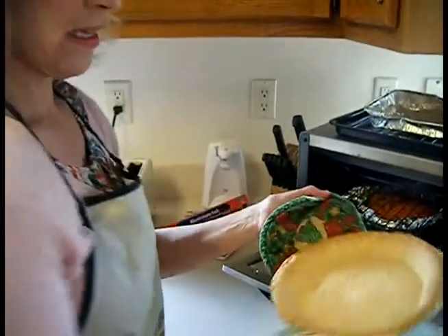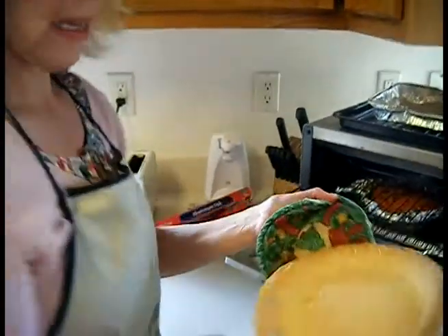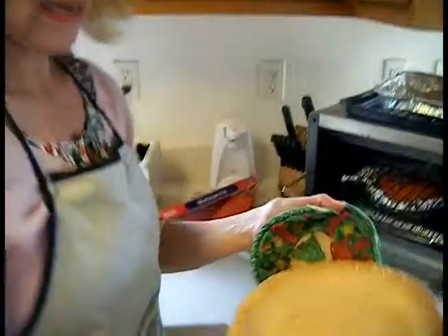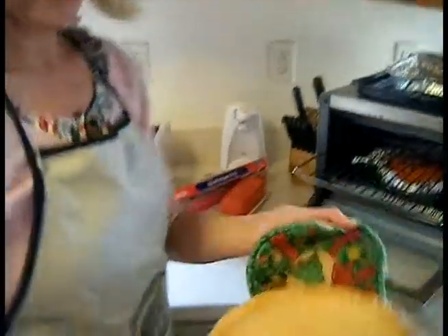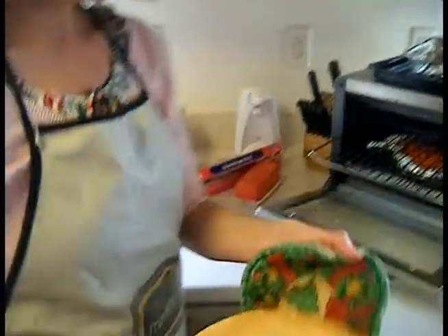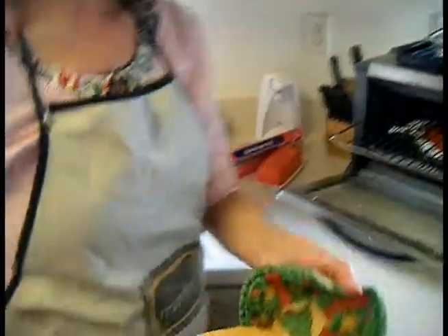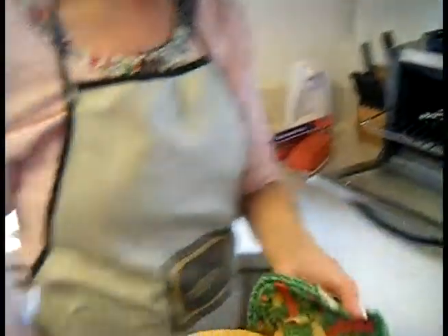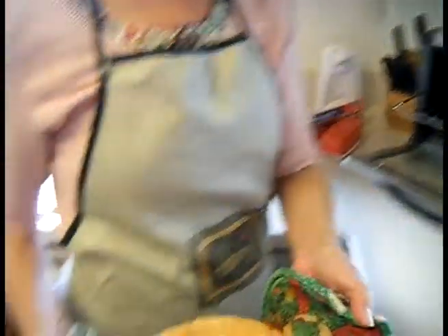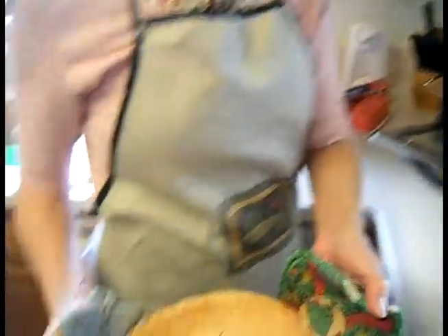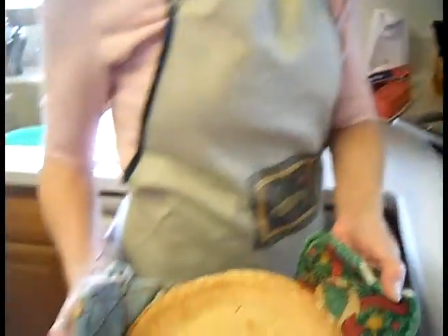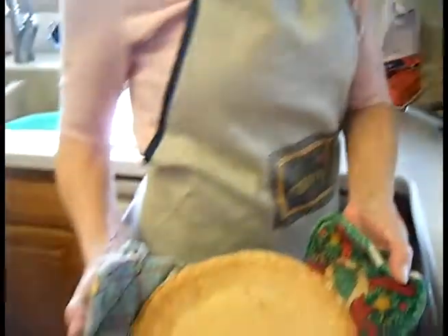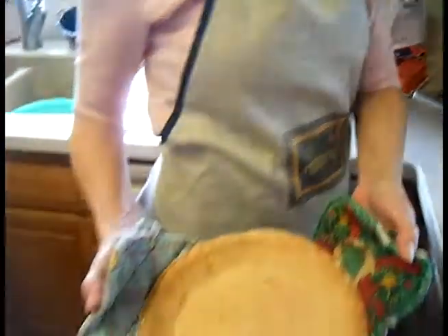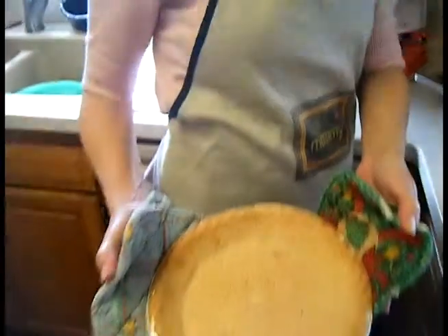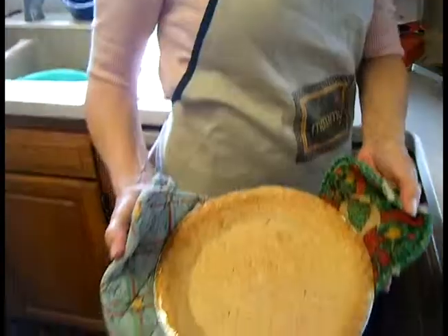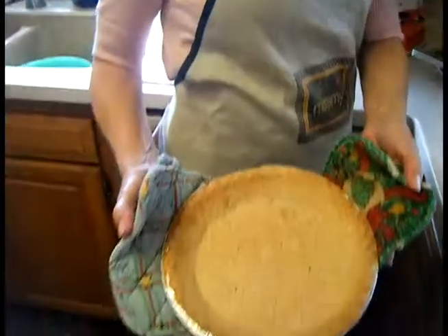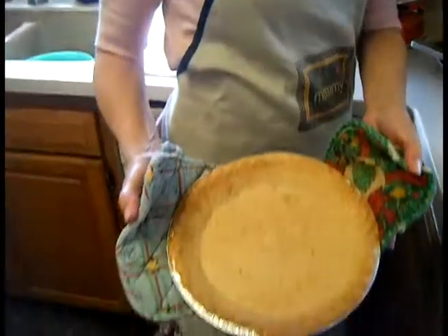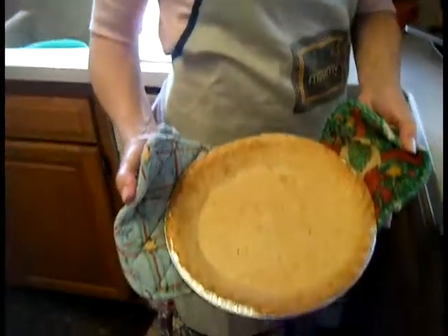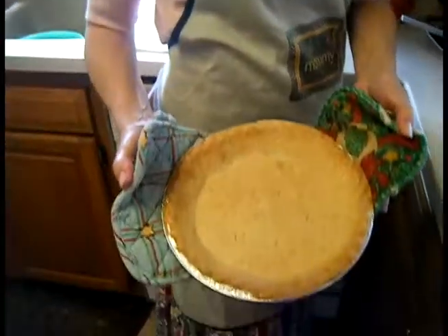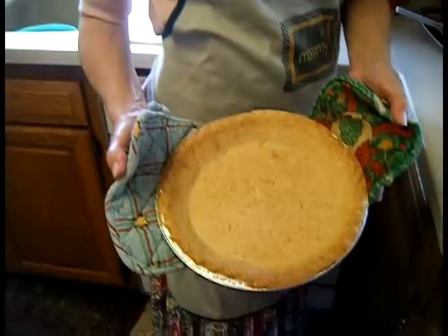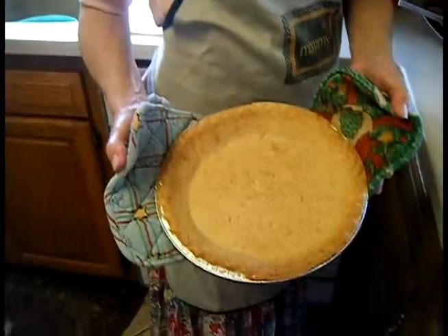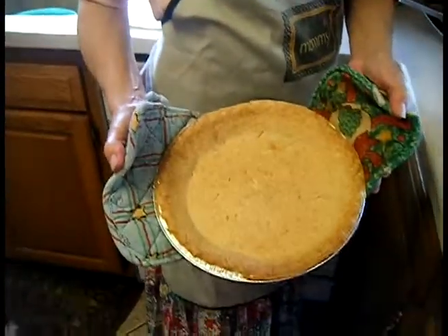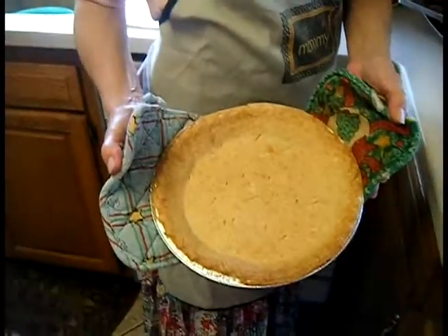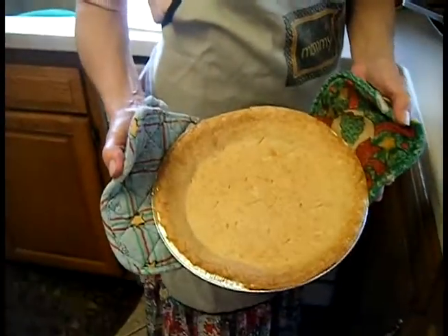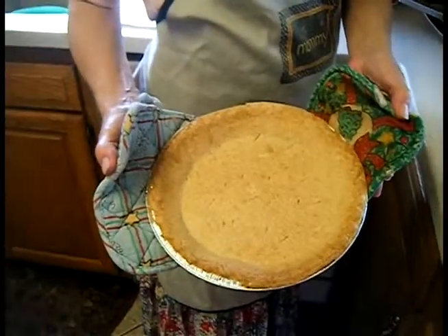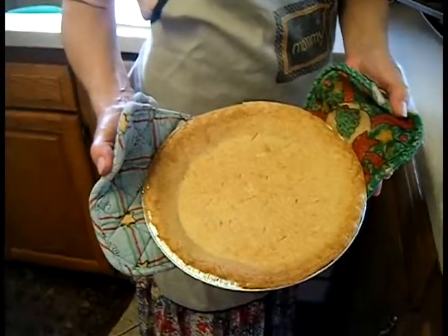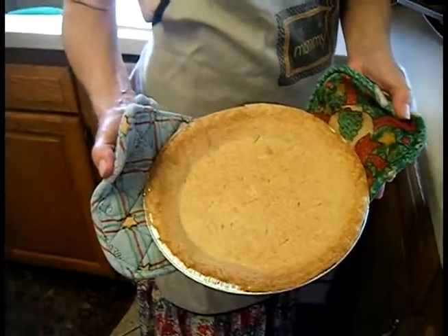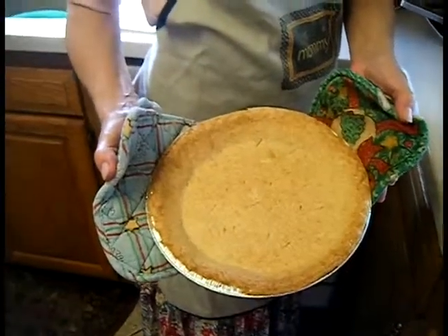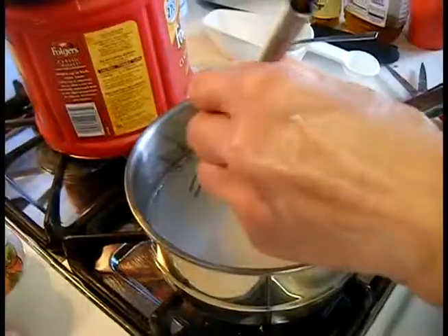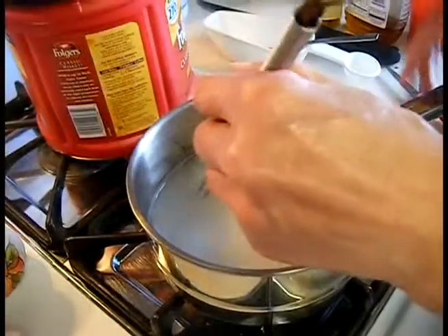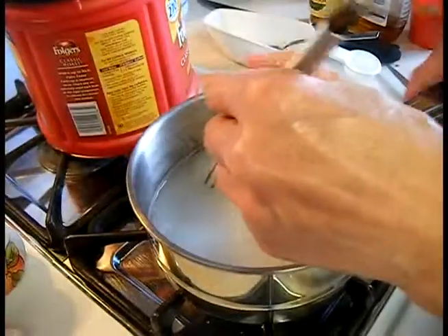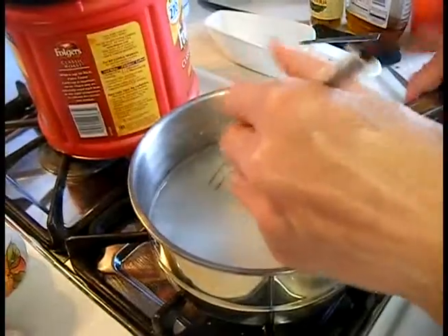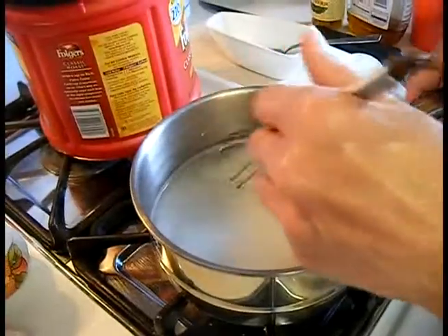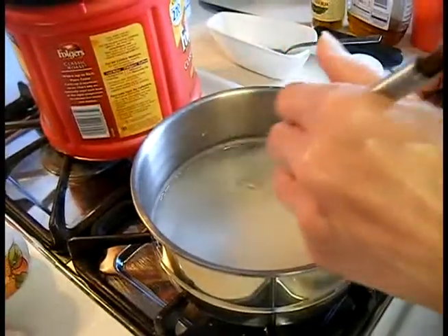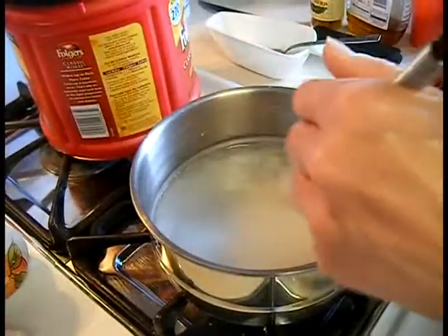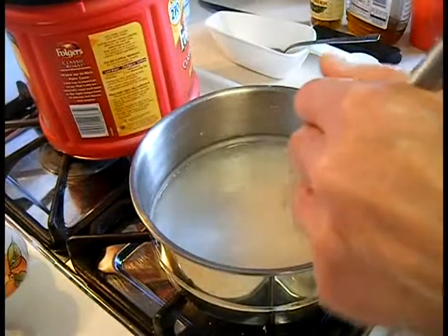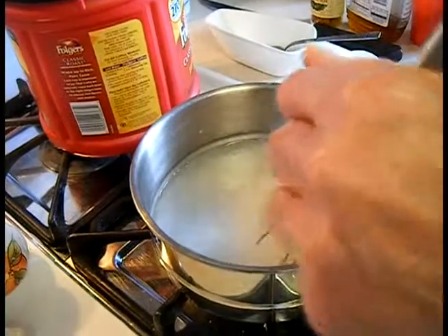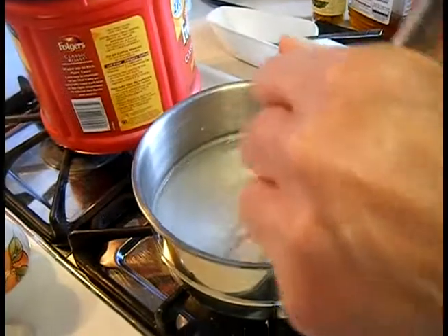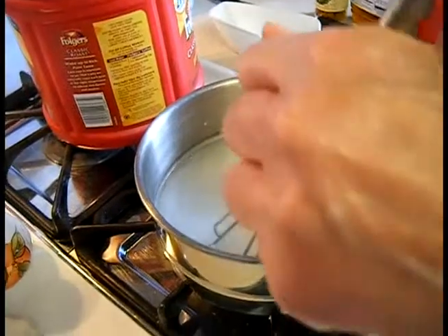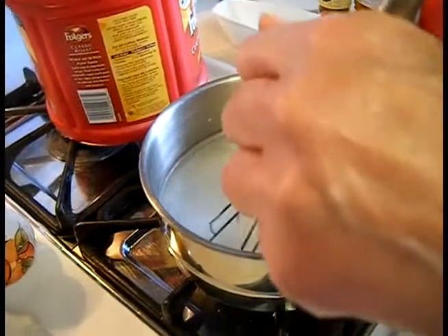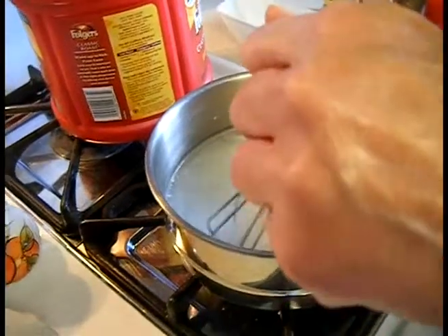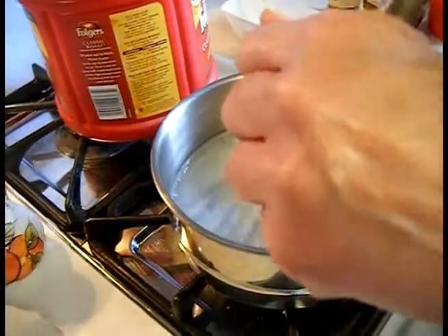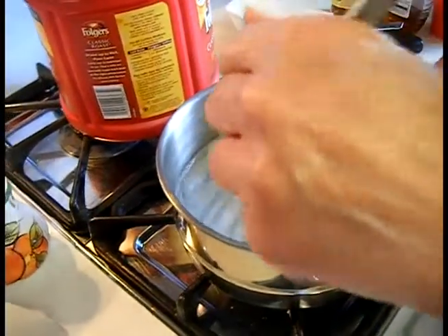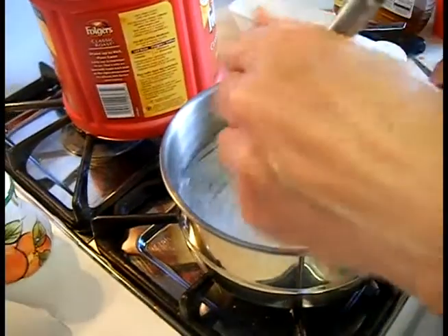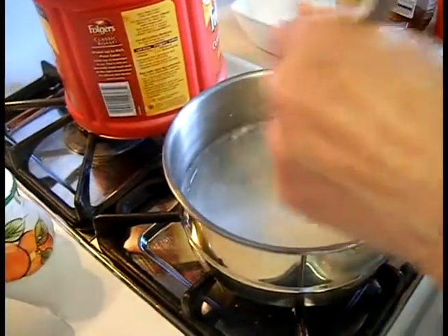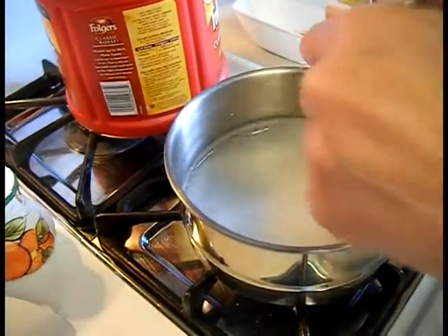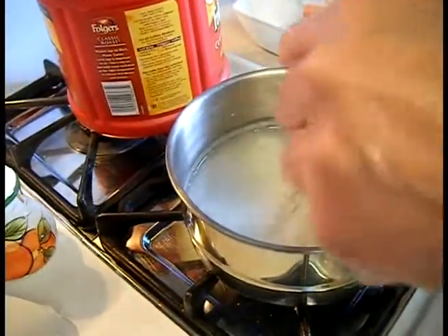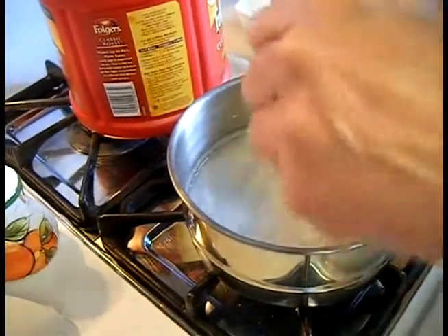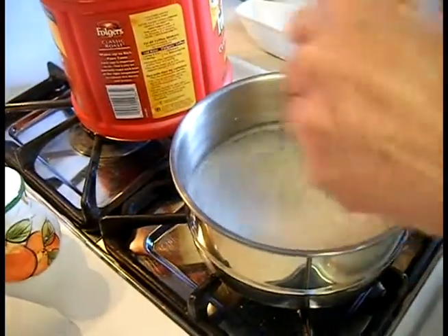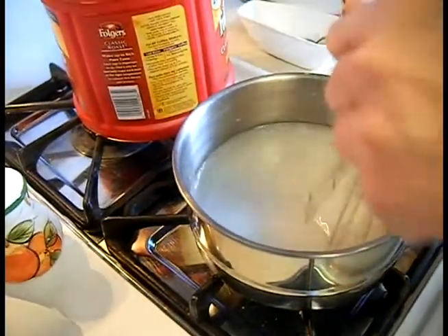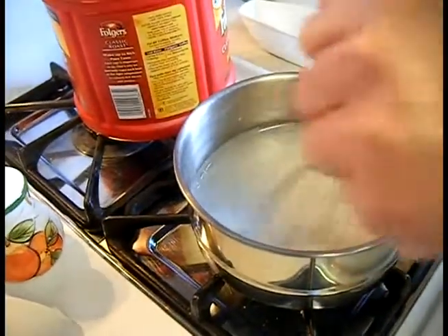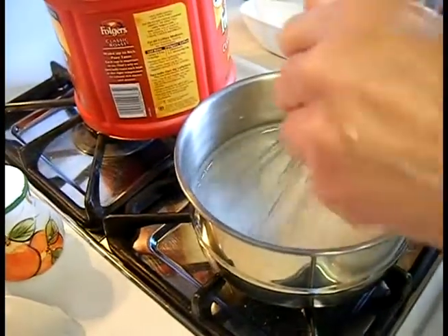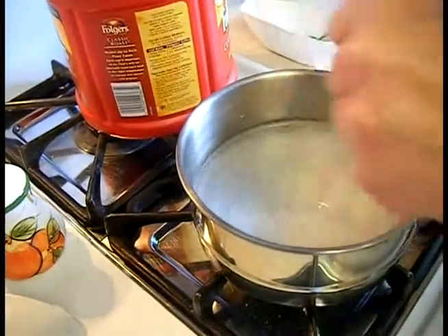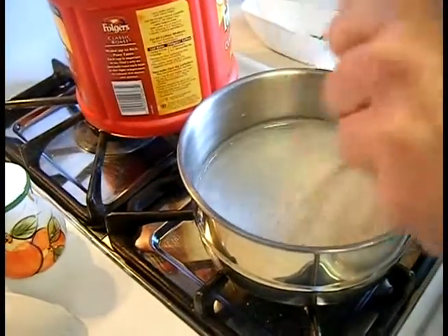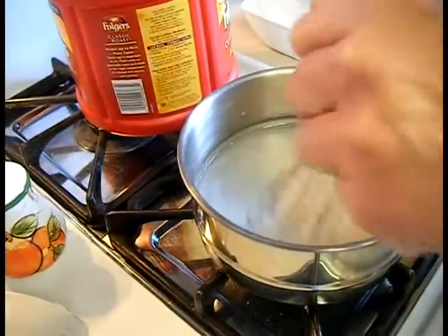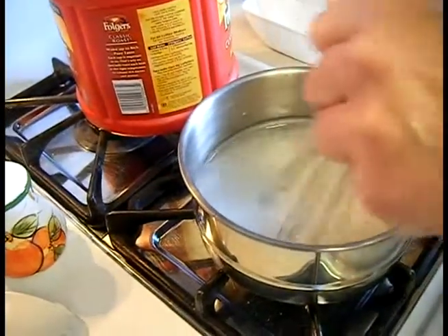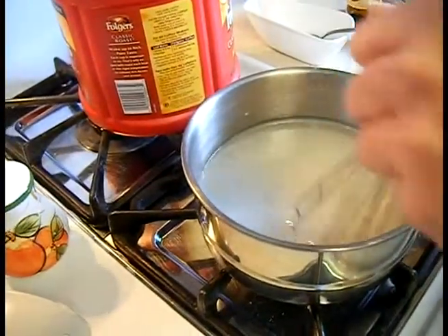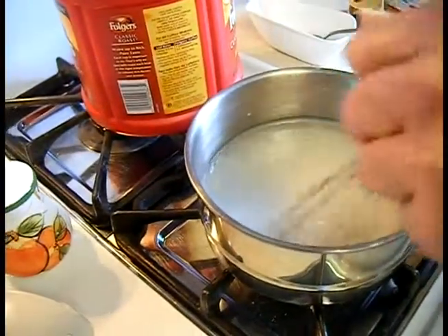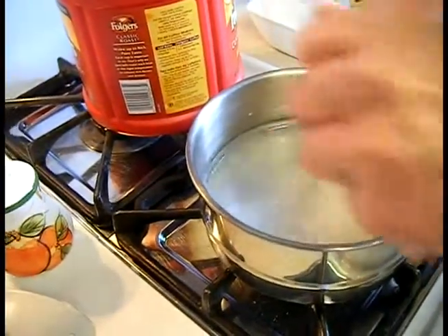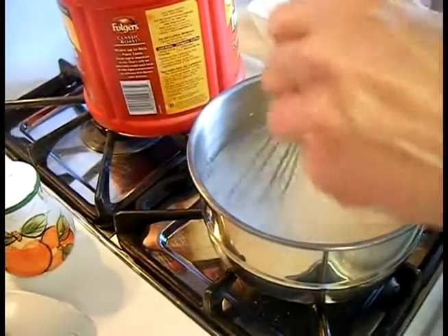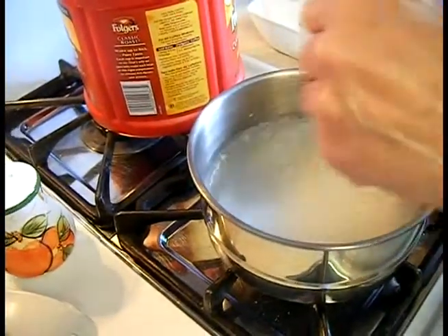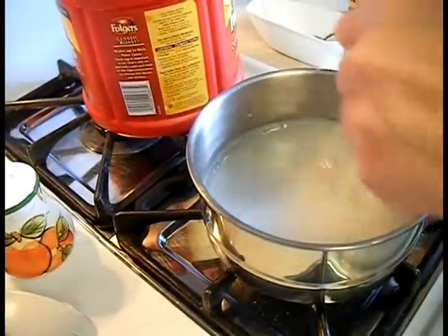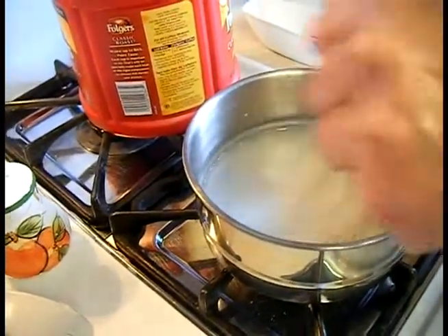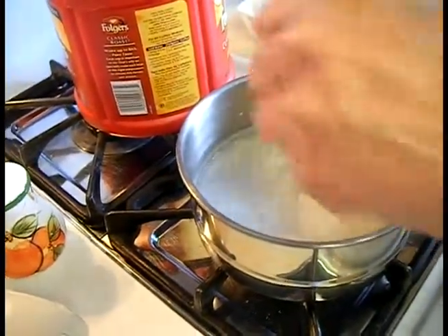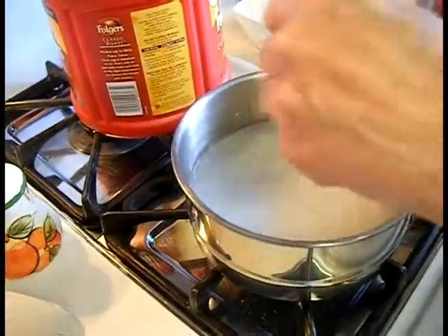Nice and golden brown. The mixture is starting to boil. We will boil it until it's clear.